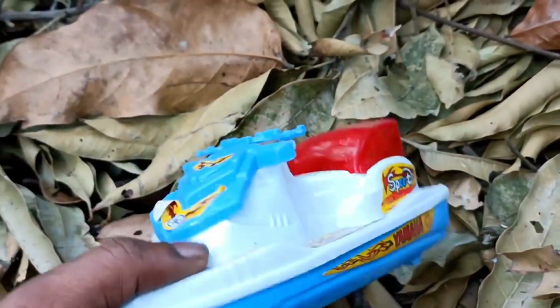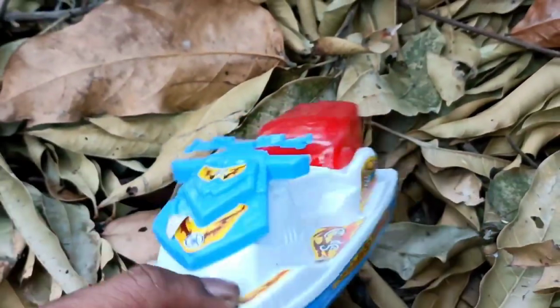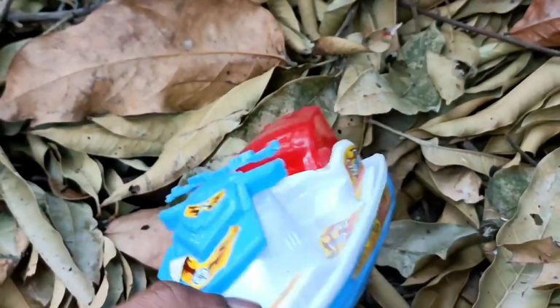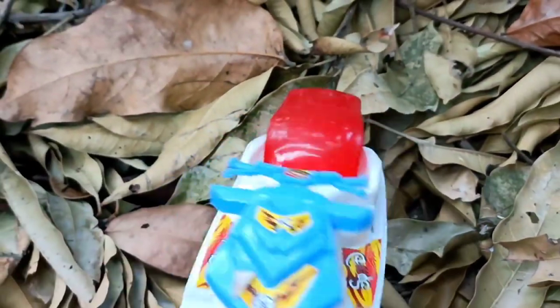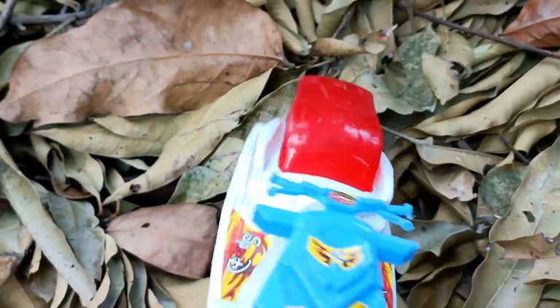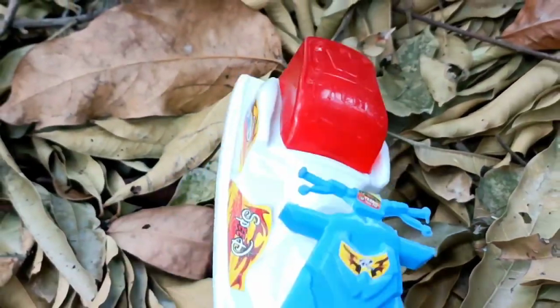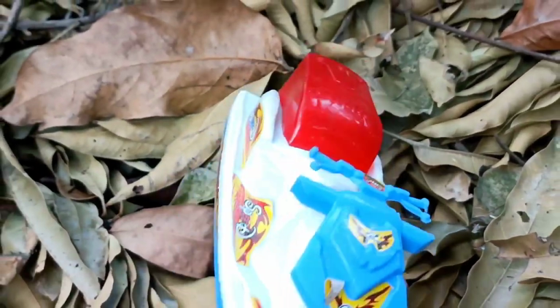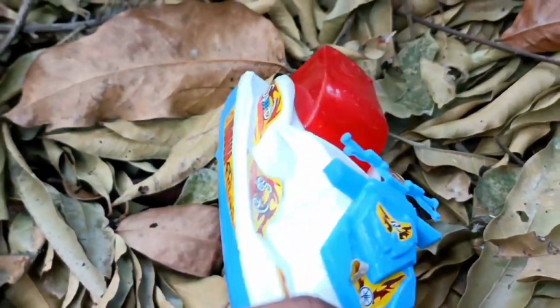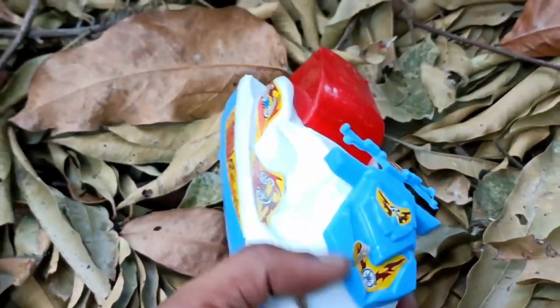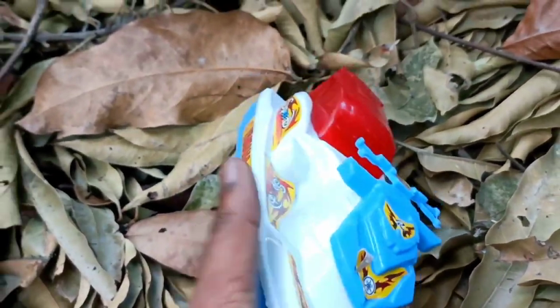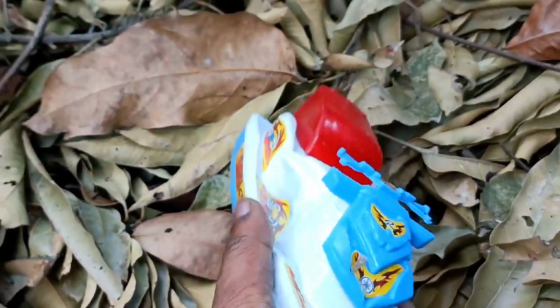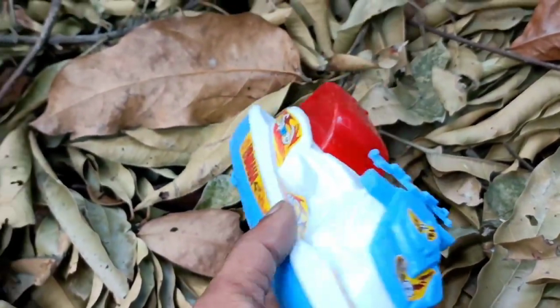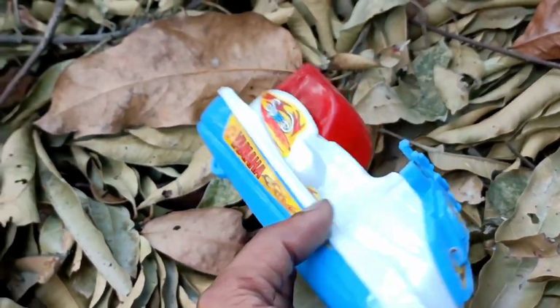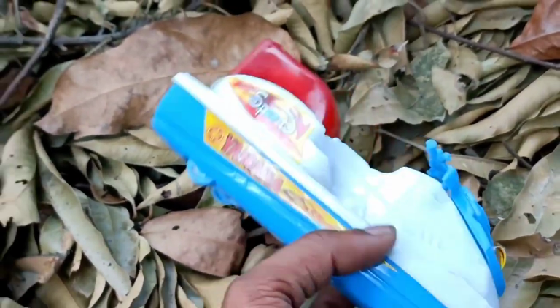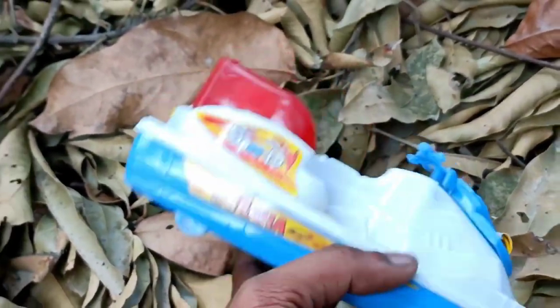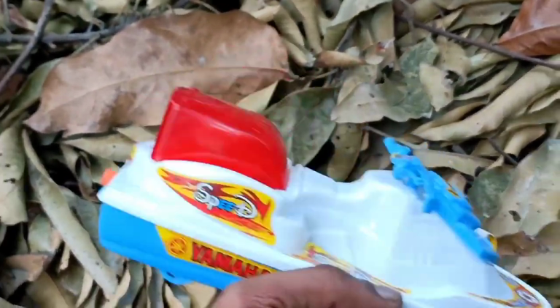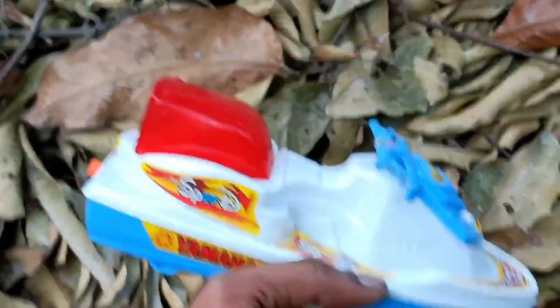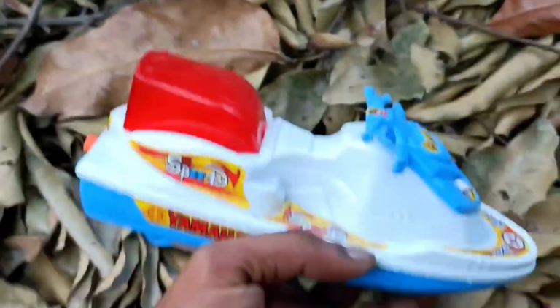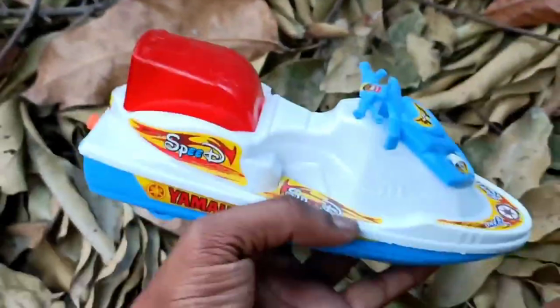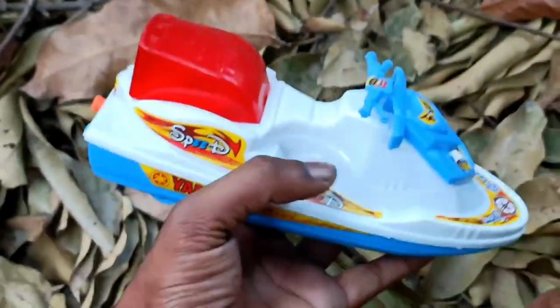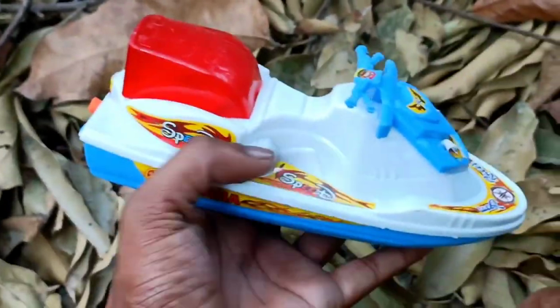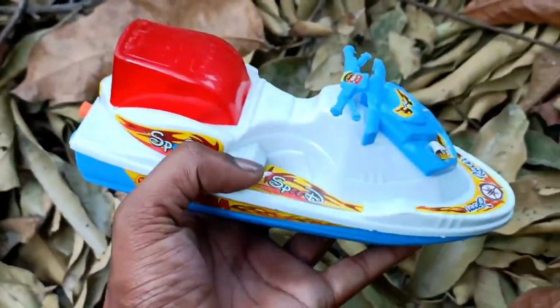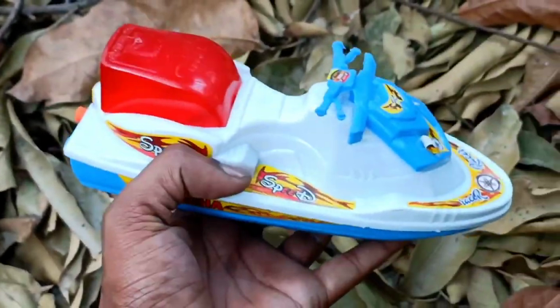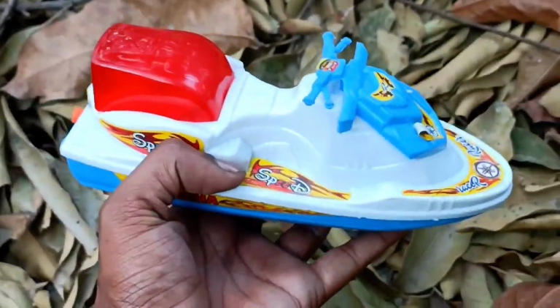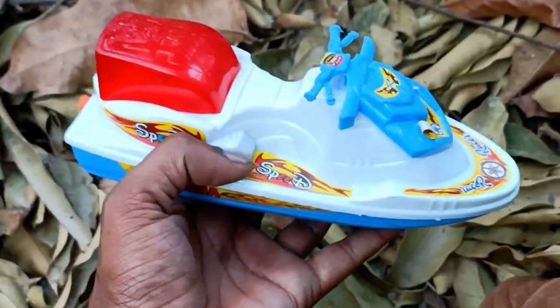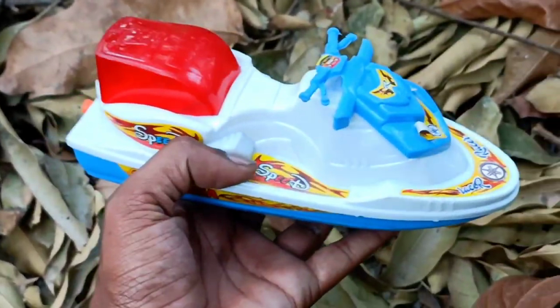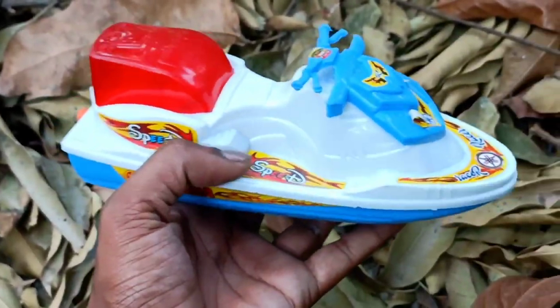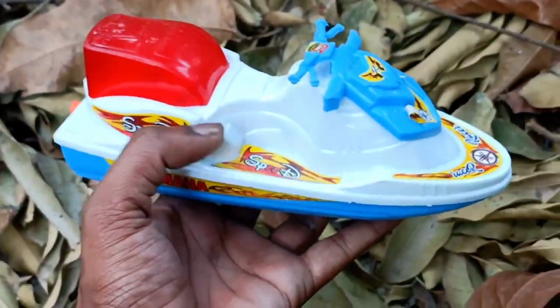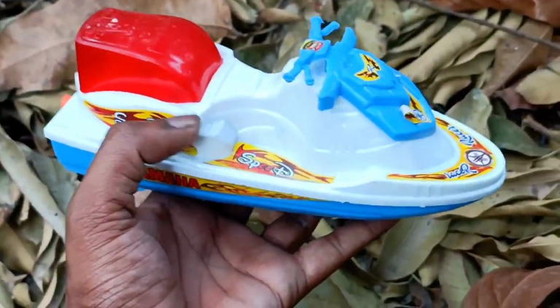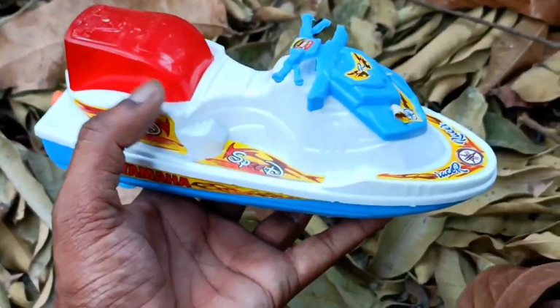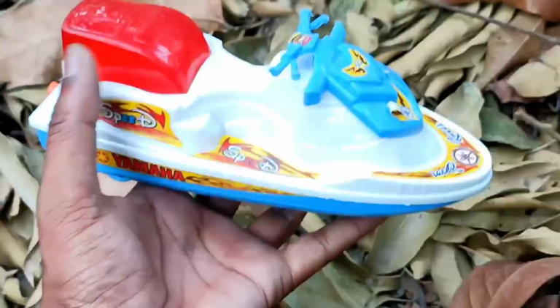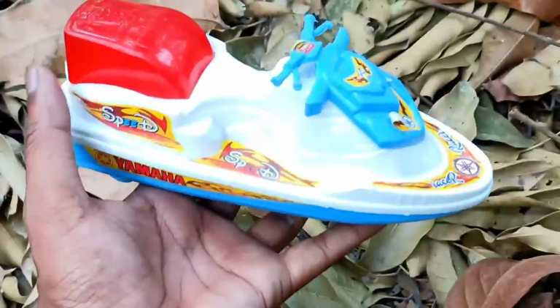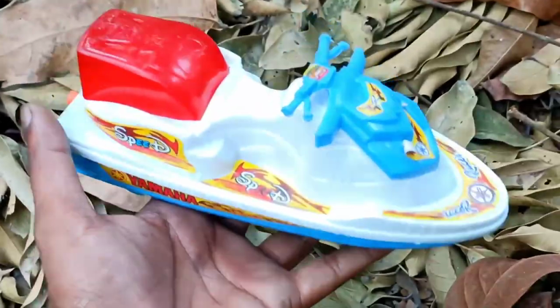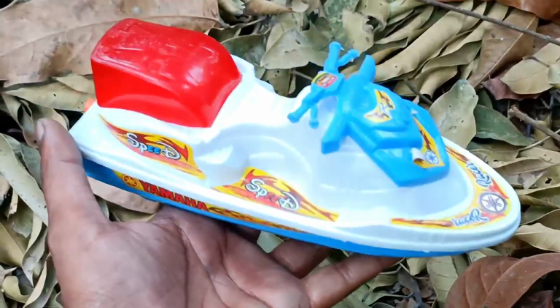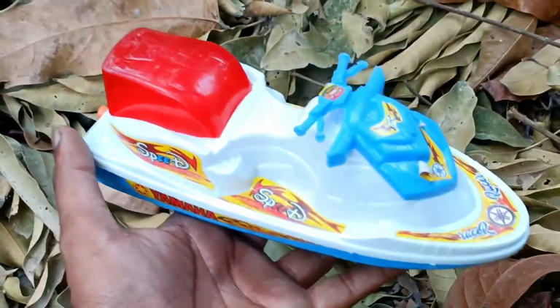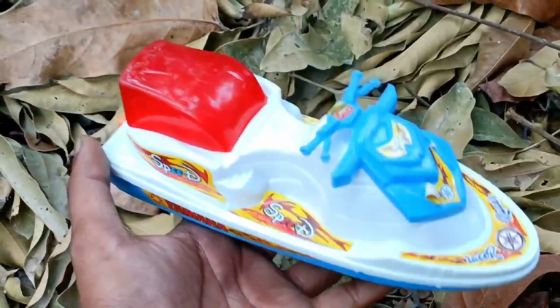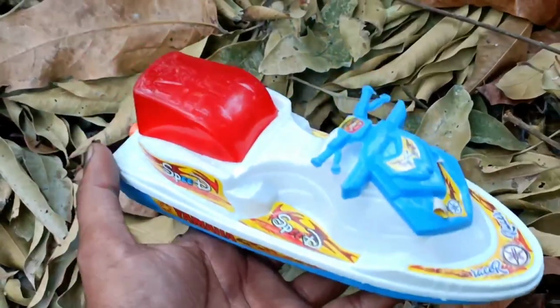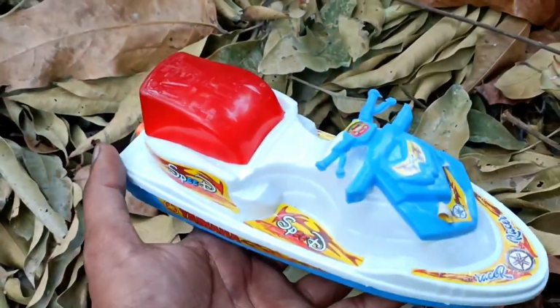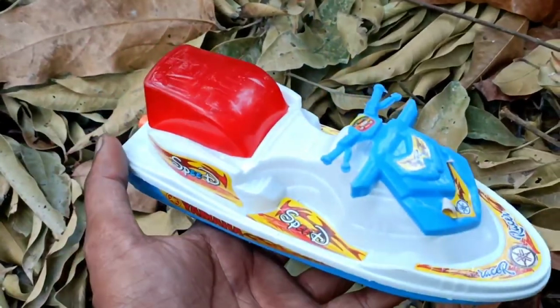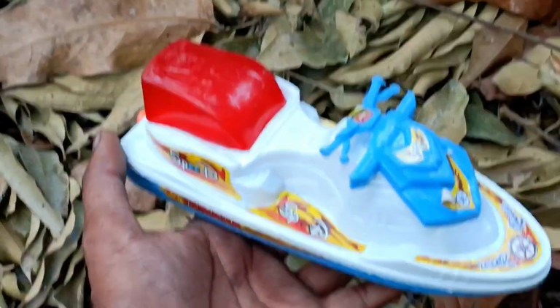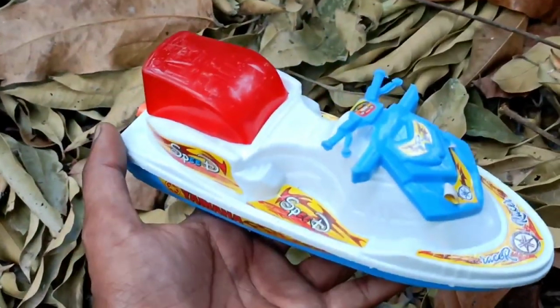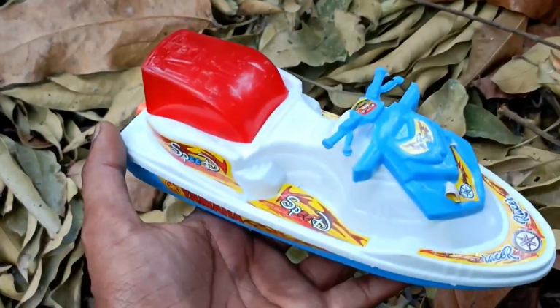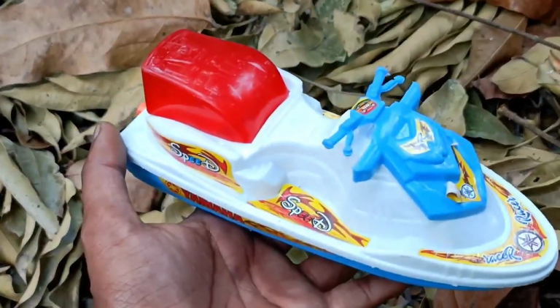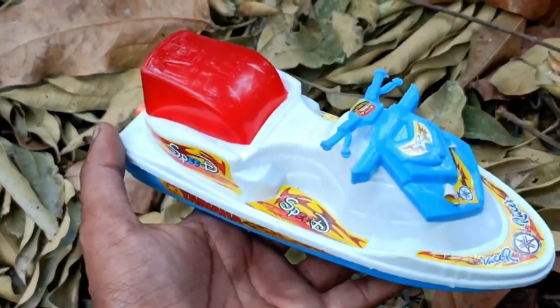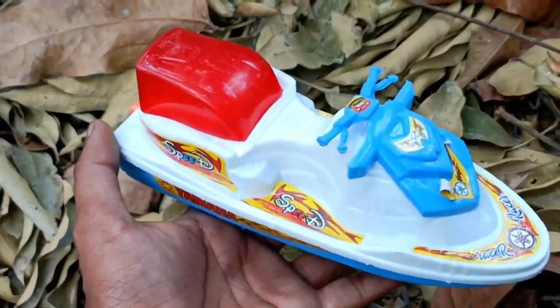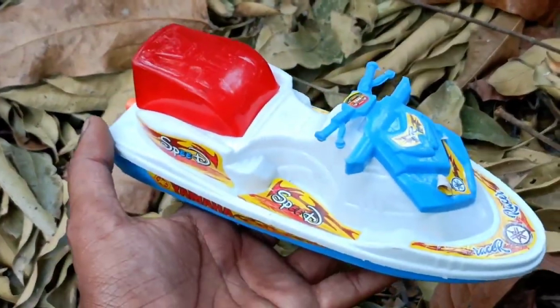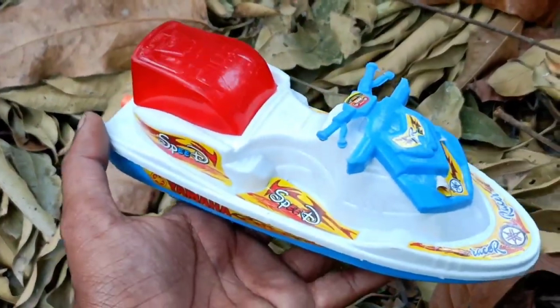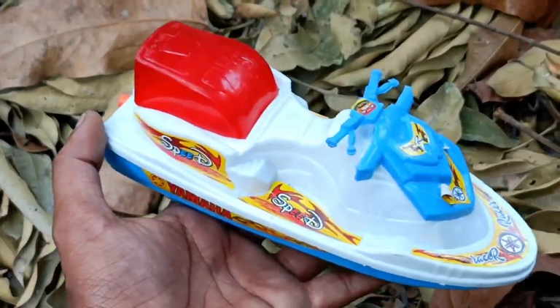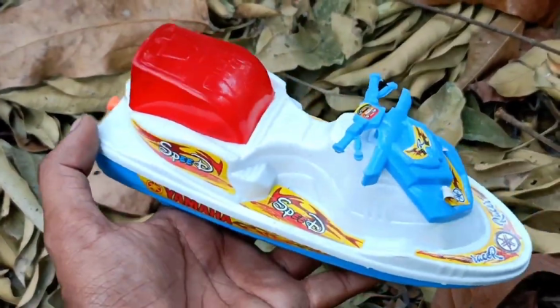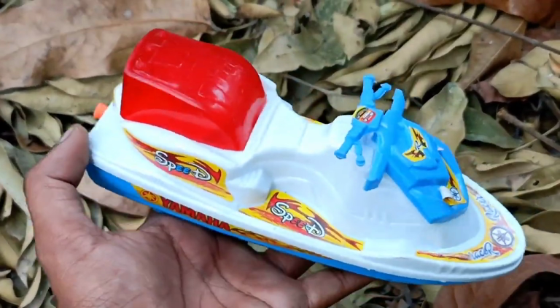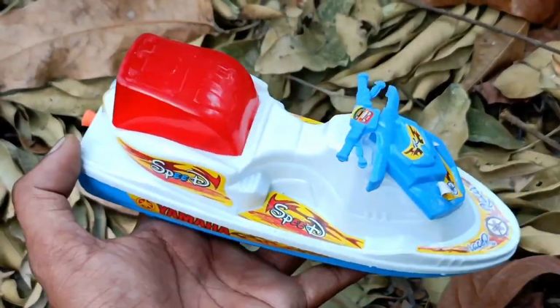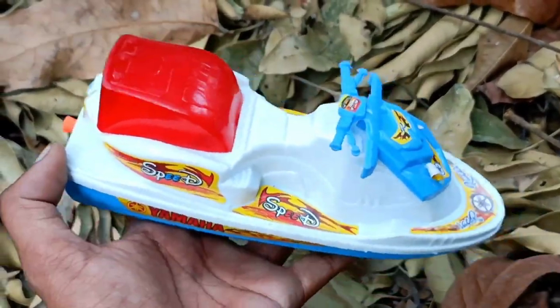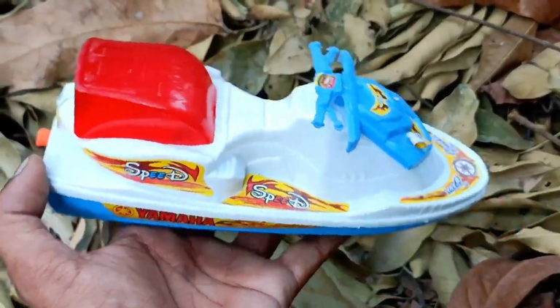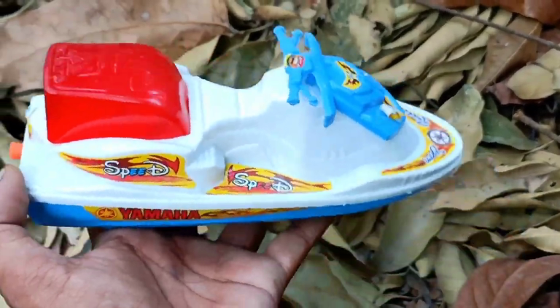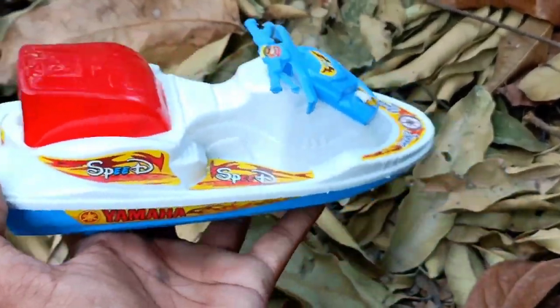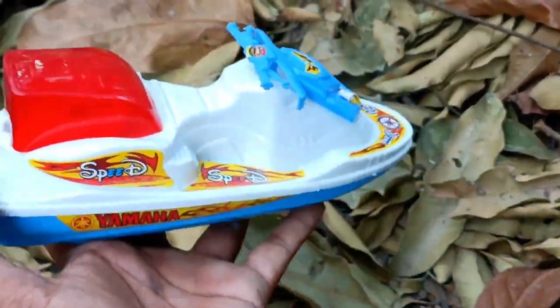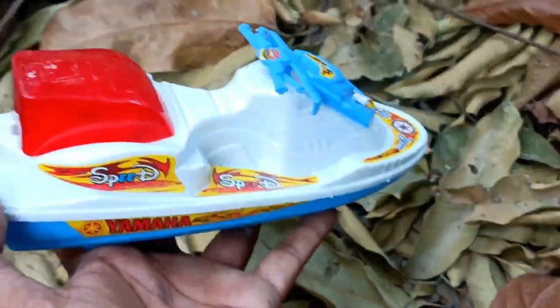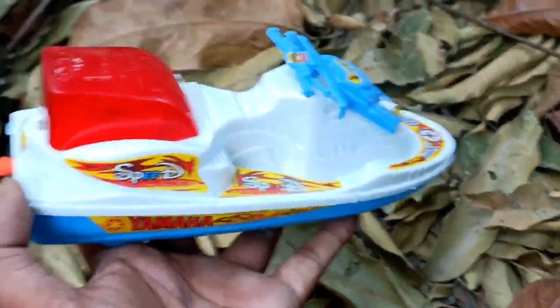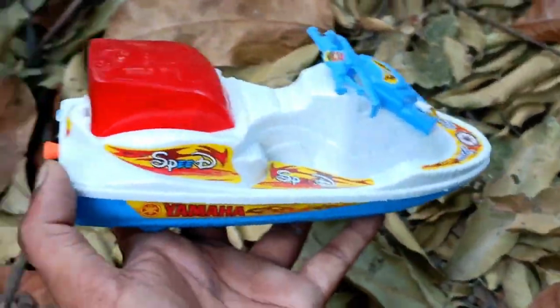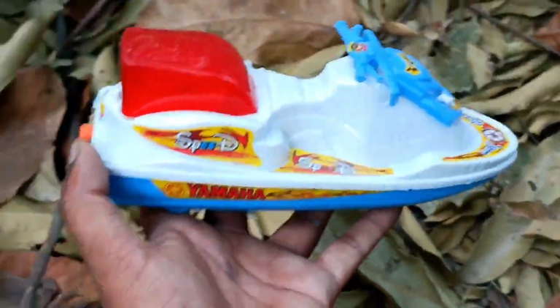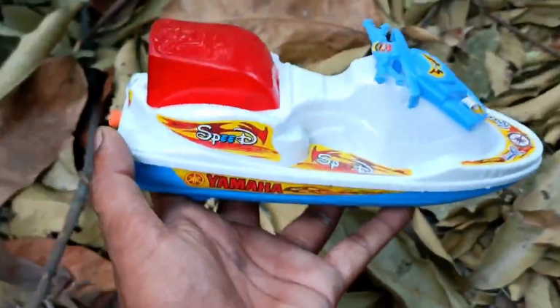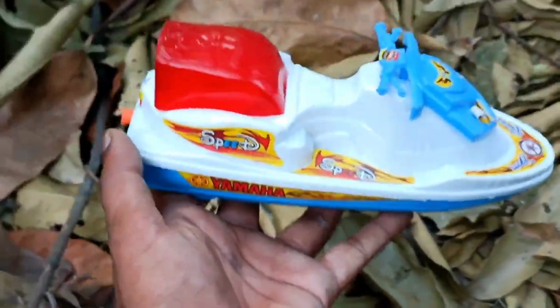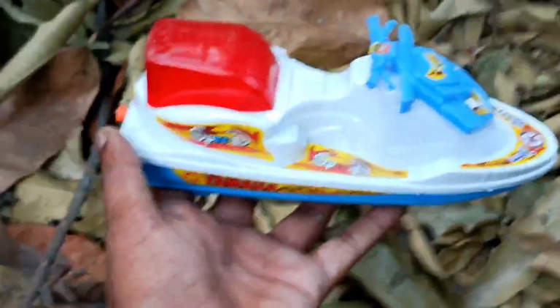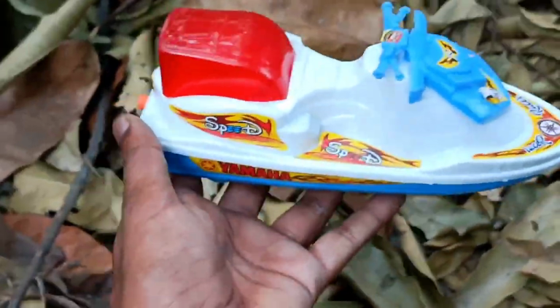This is a speed board. Wow, very nice. Very nice, this speed board.